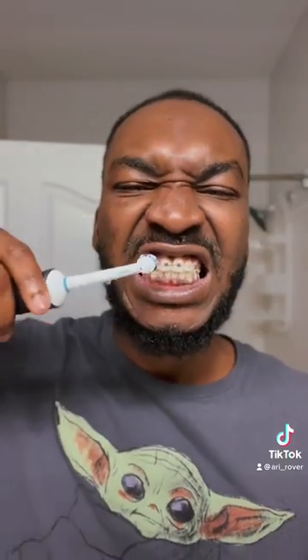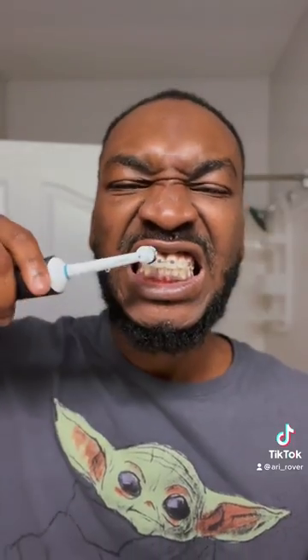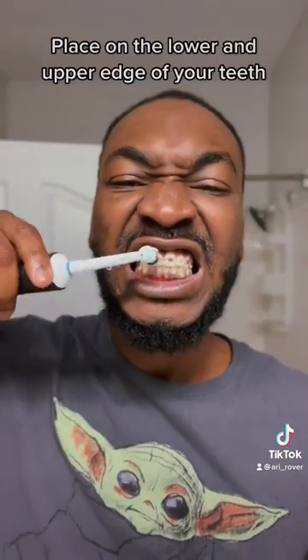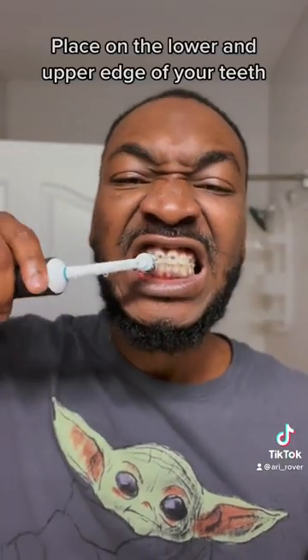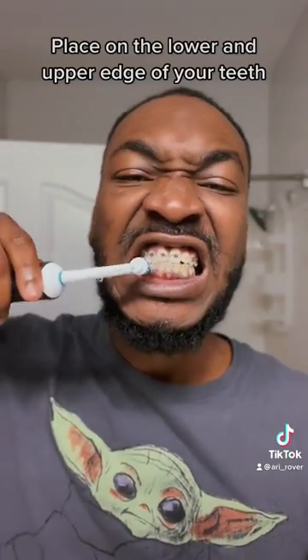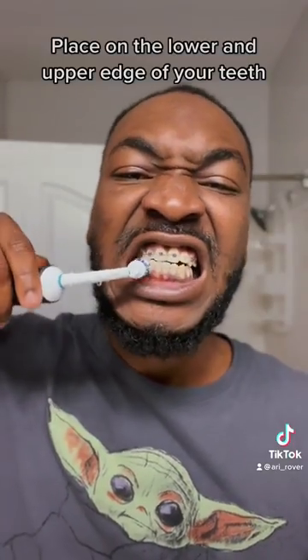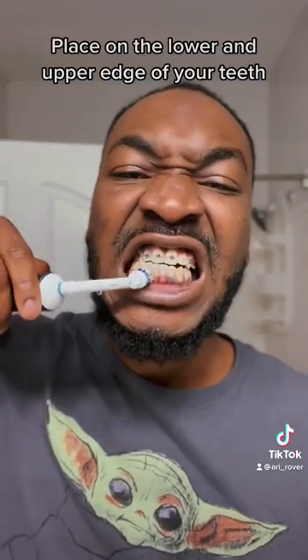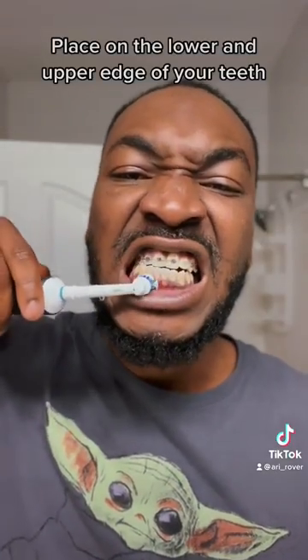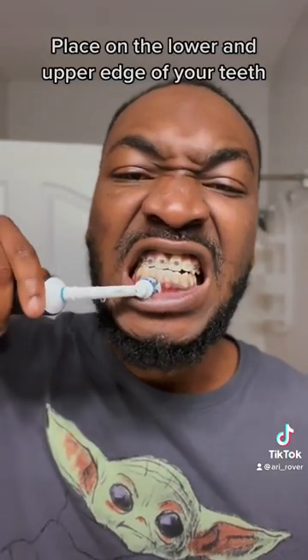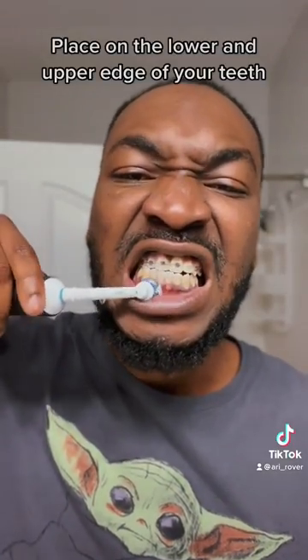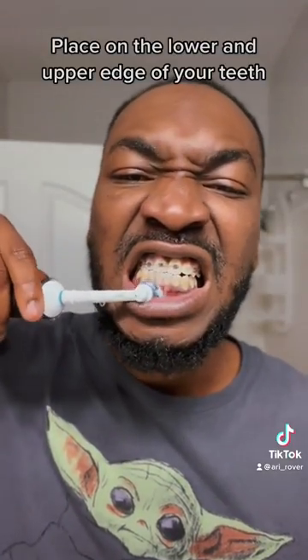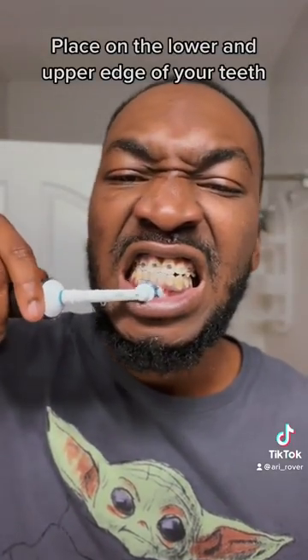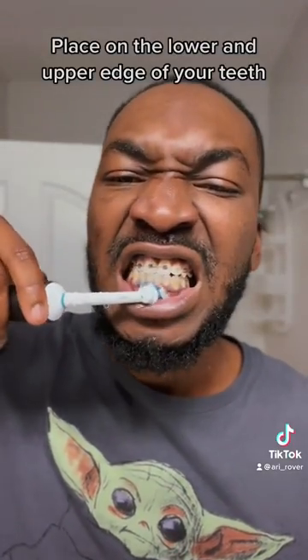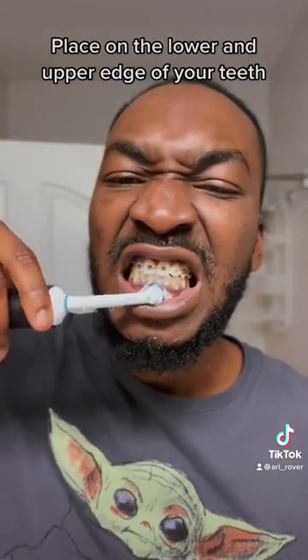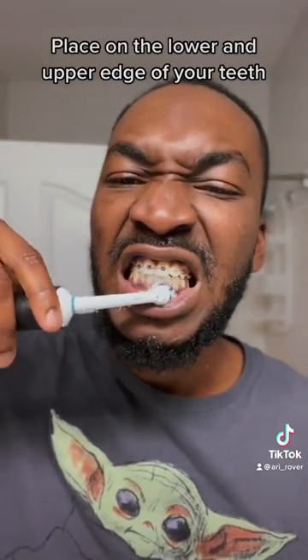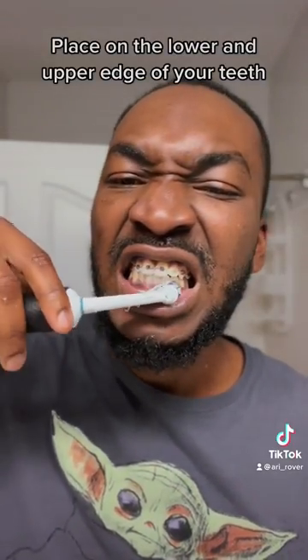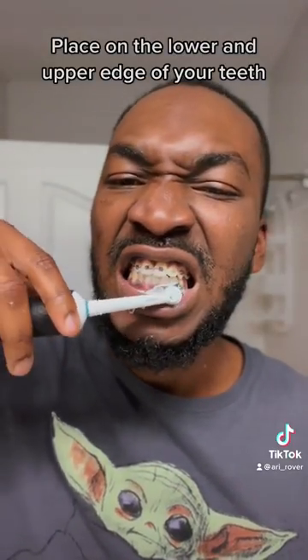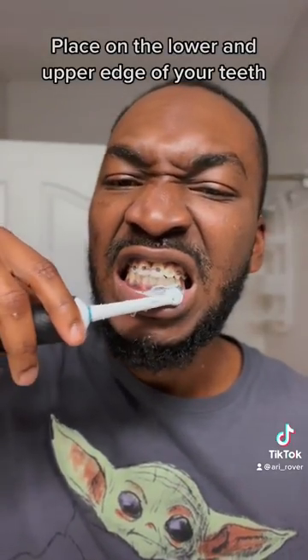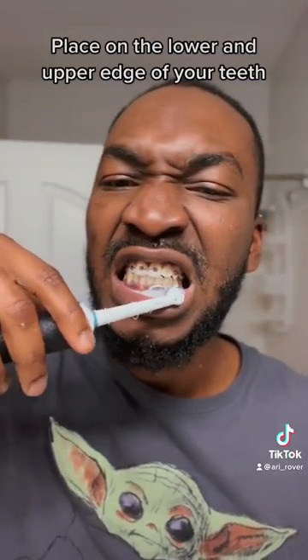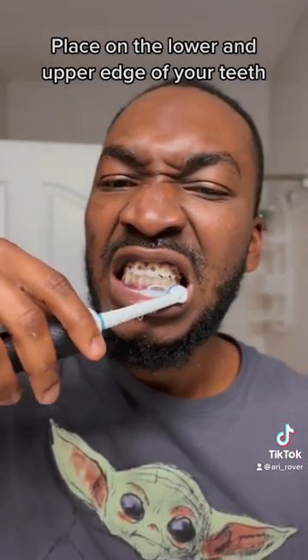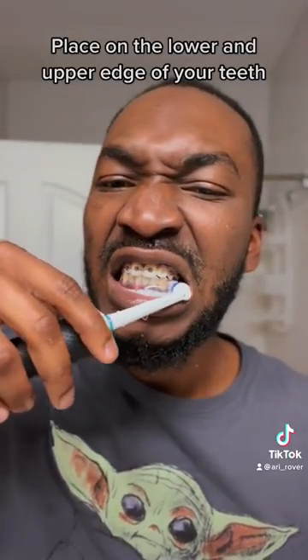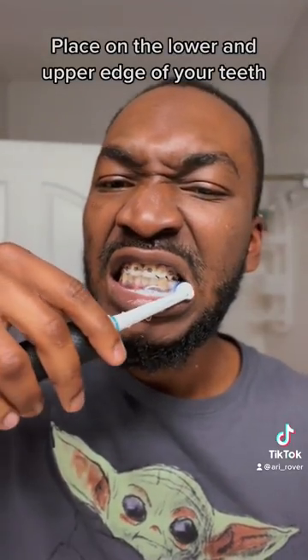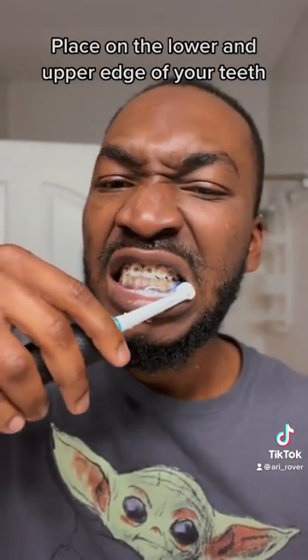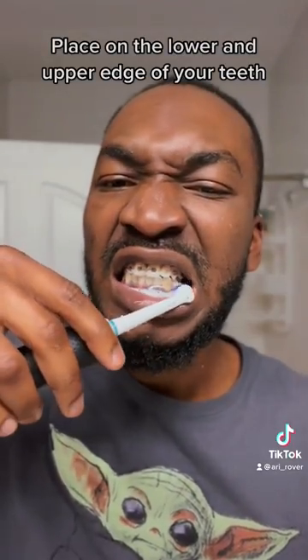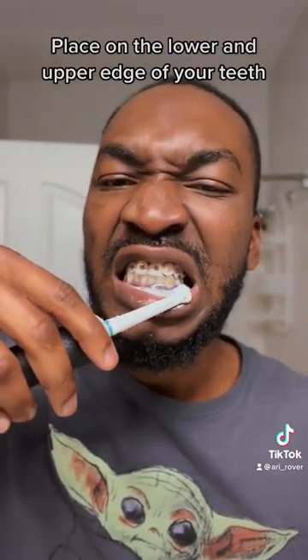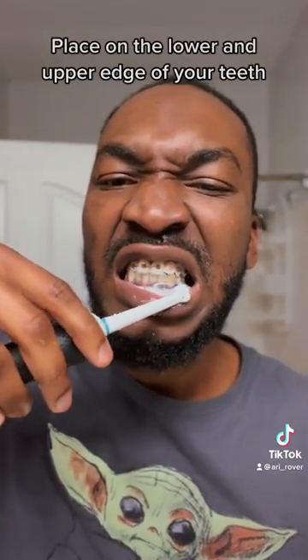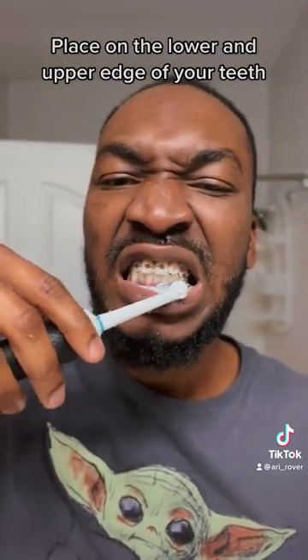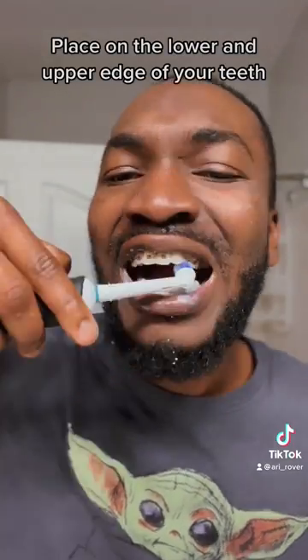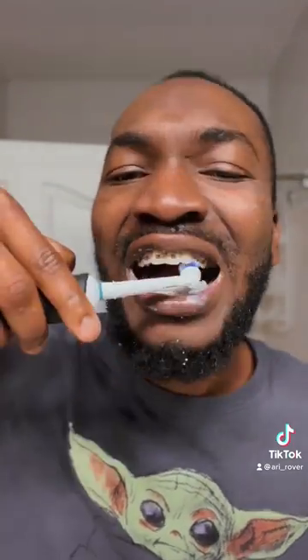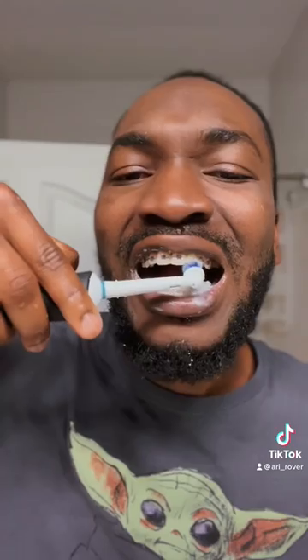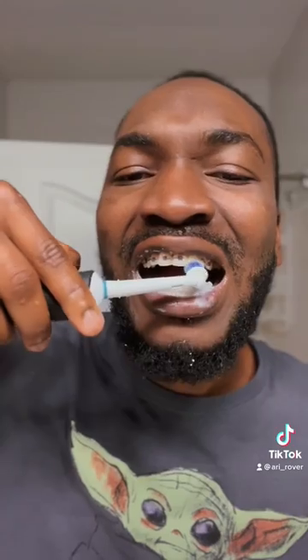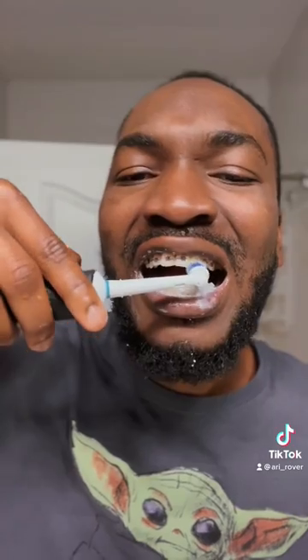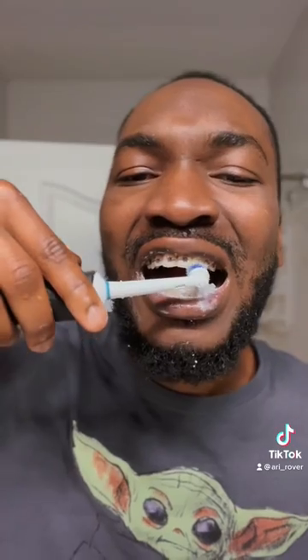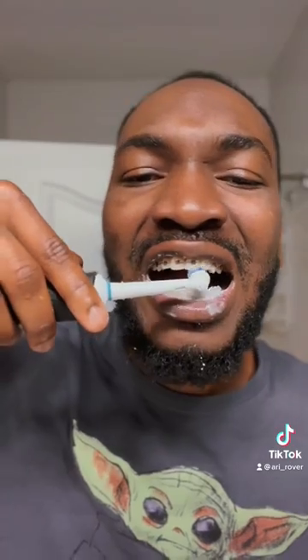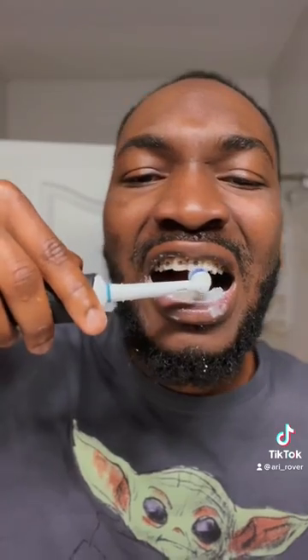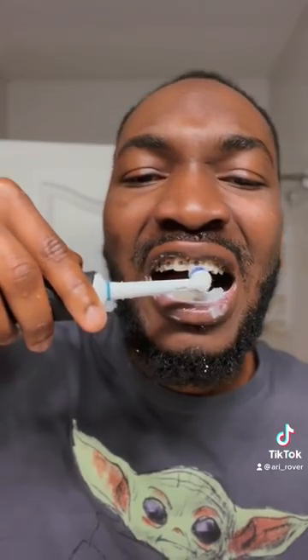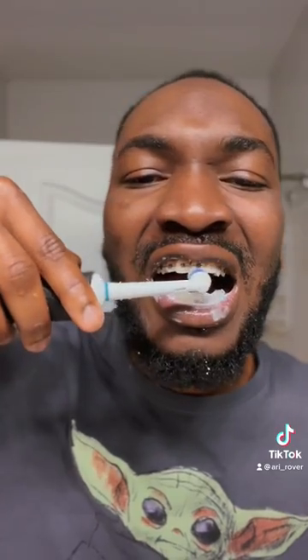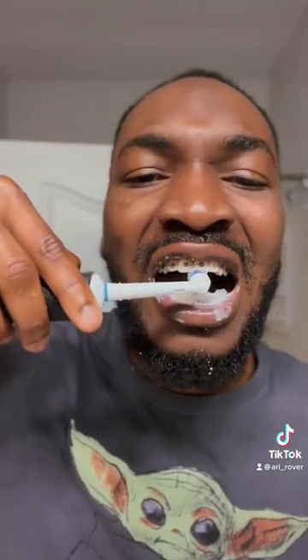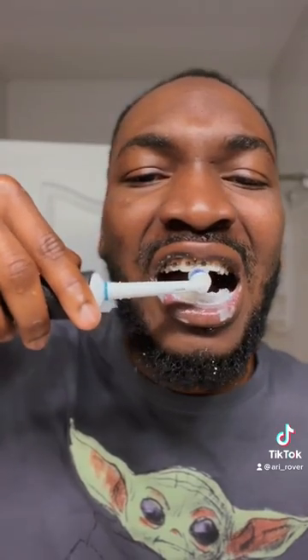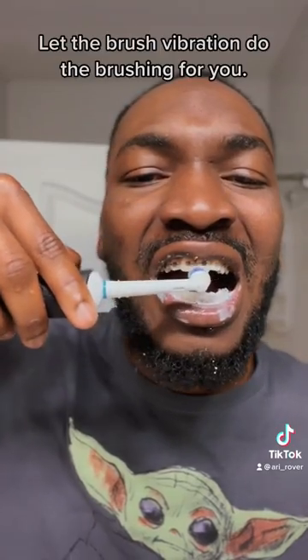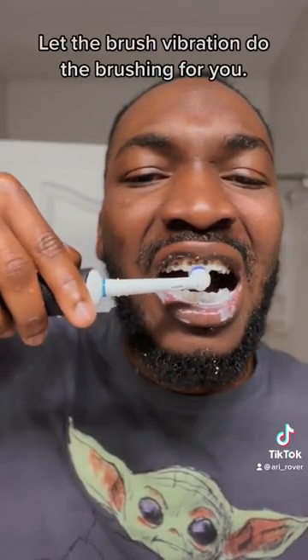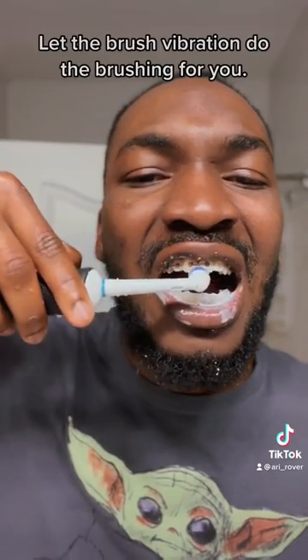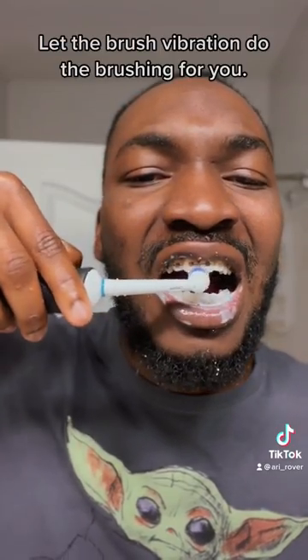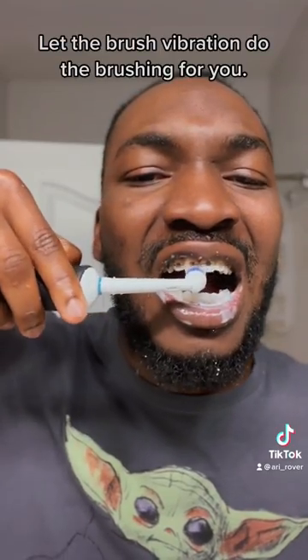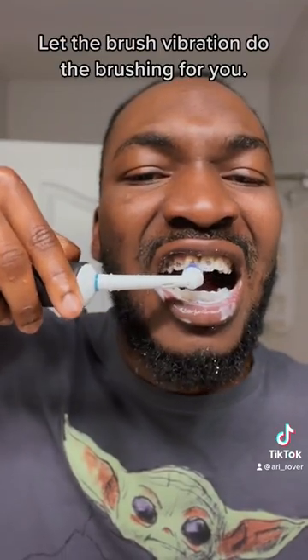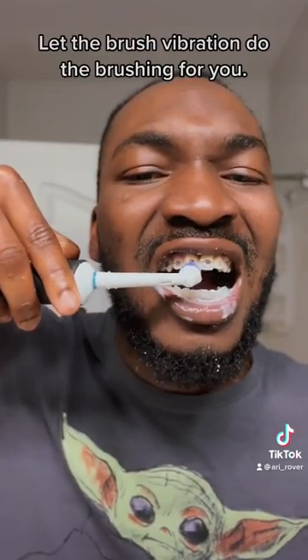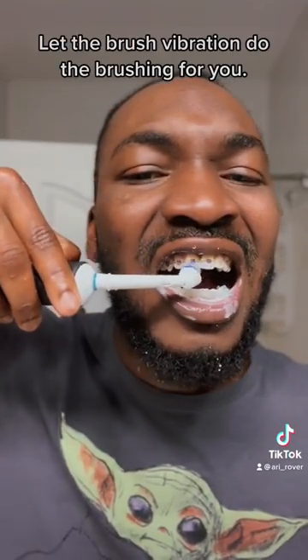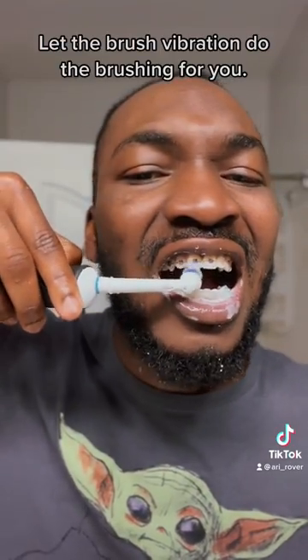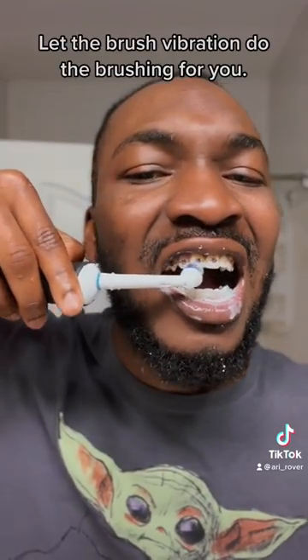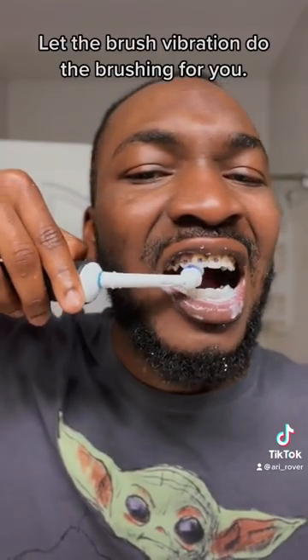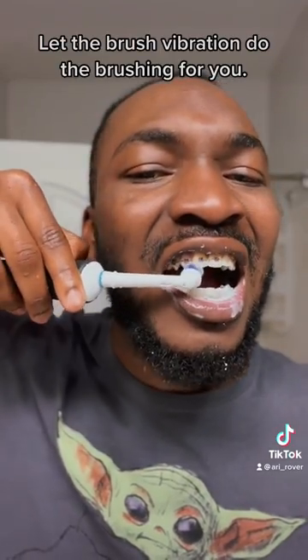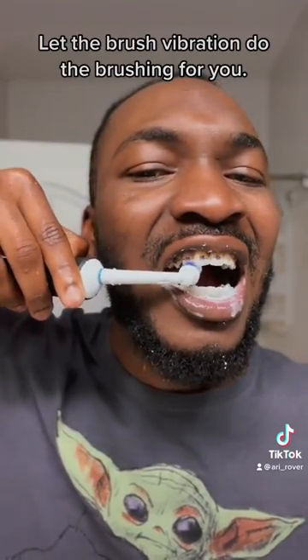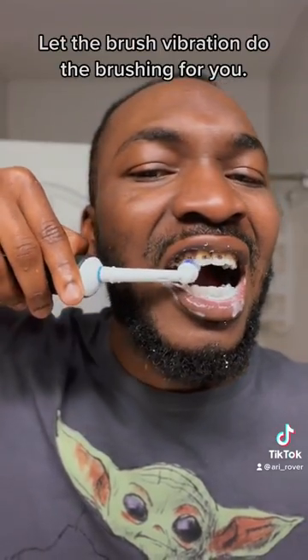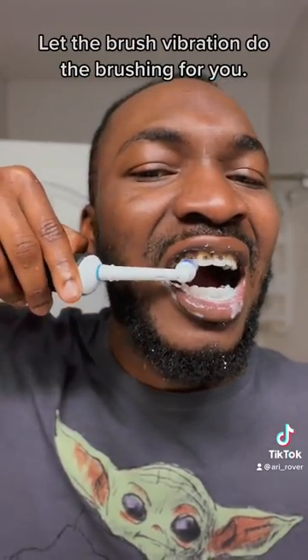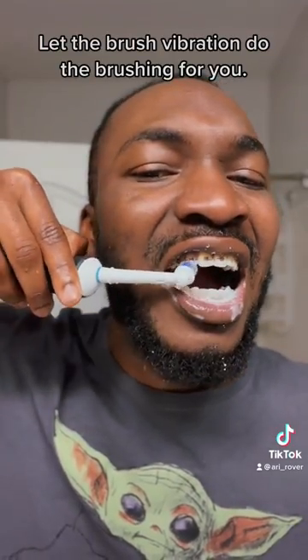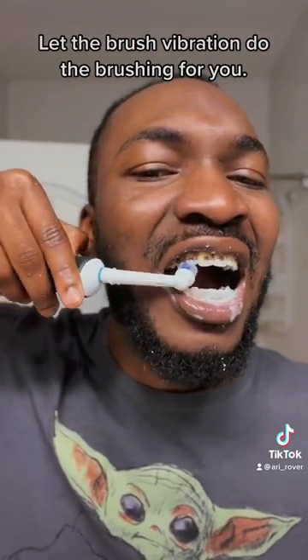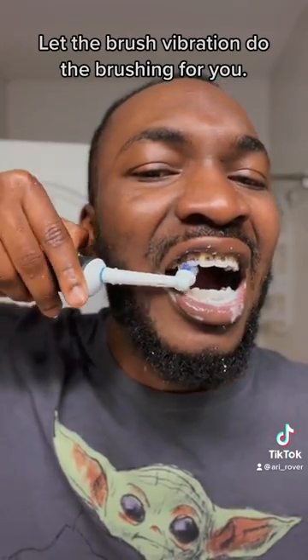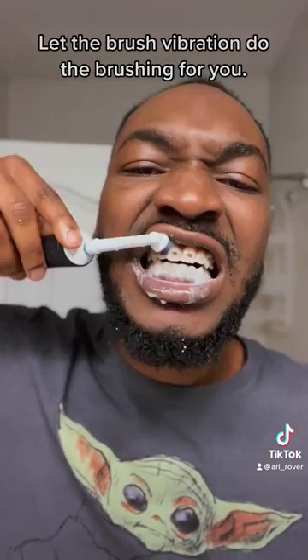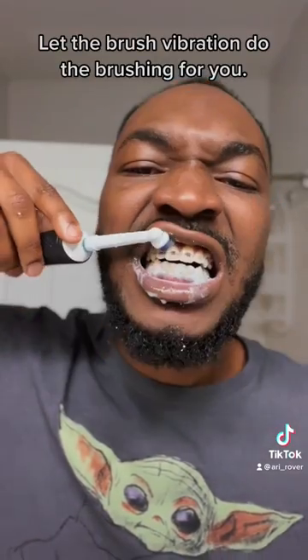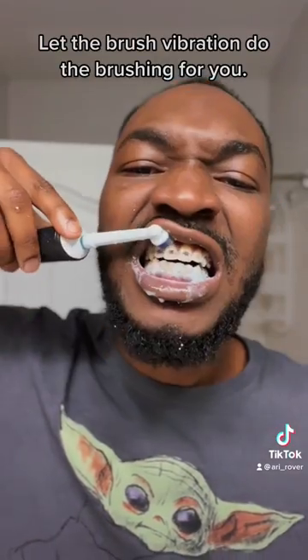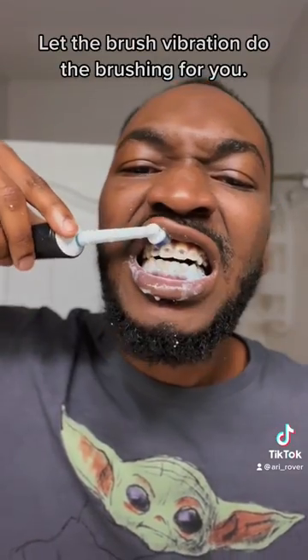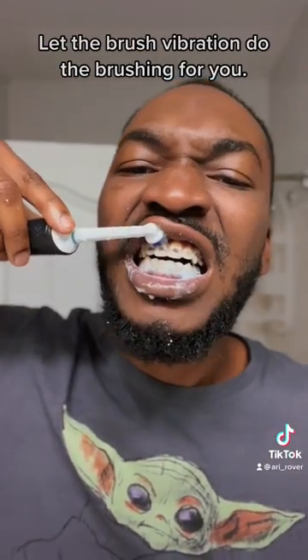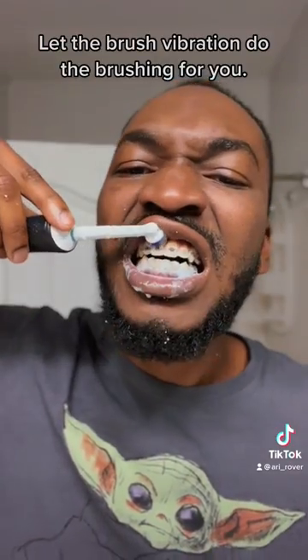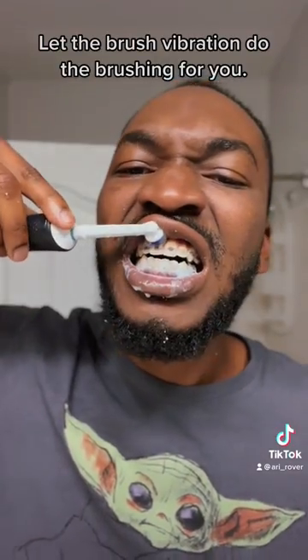Place the brush on the lower and upper edge of your teeth. Let the brush vibration do the brushing for you.